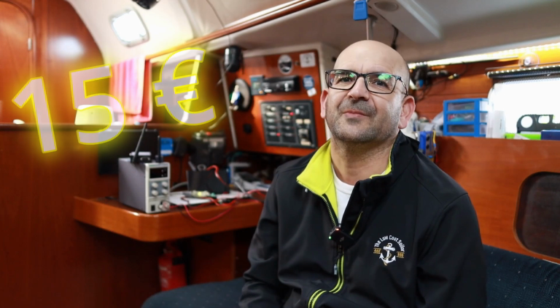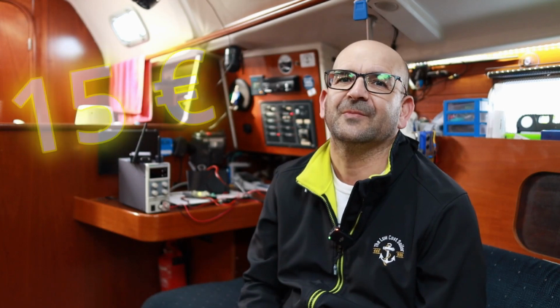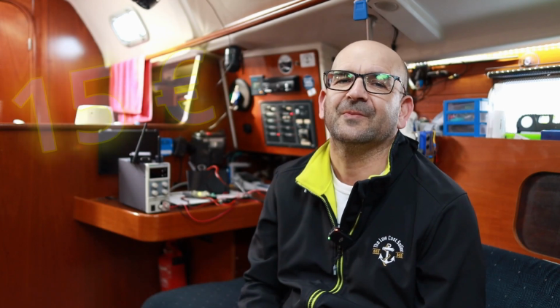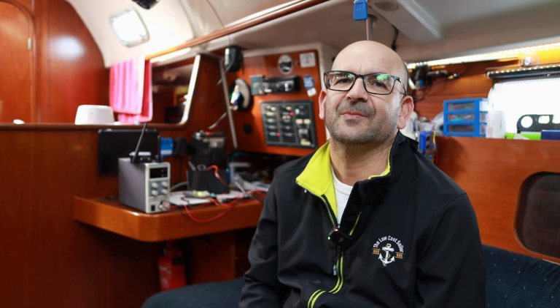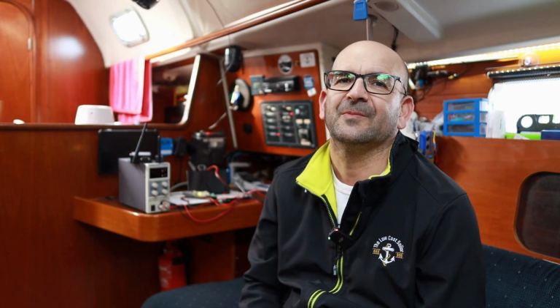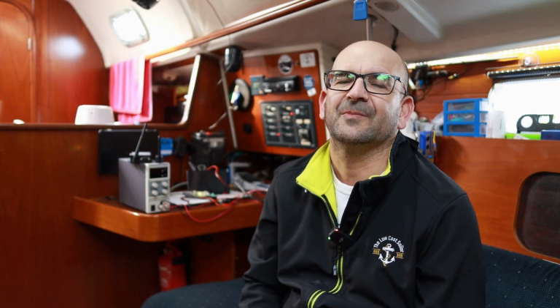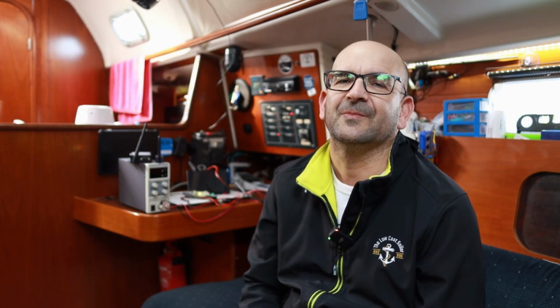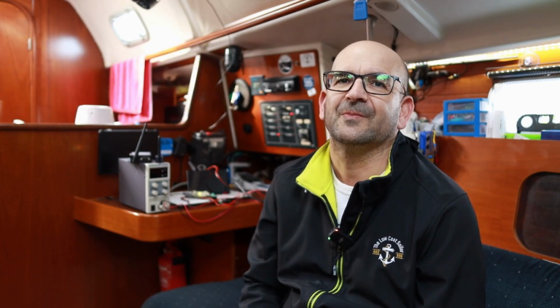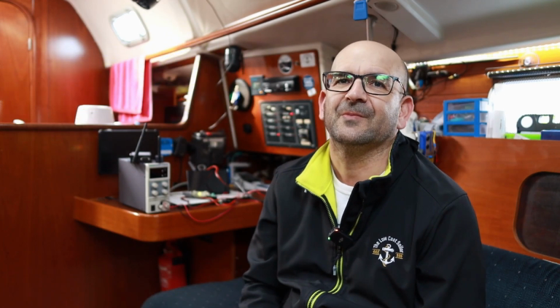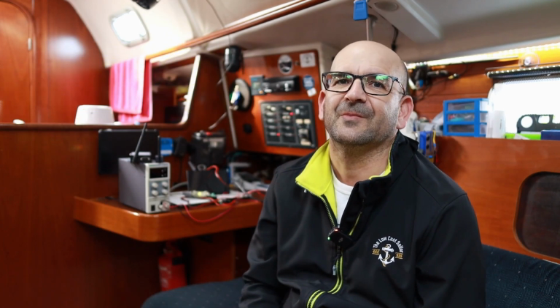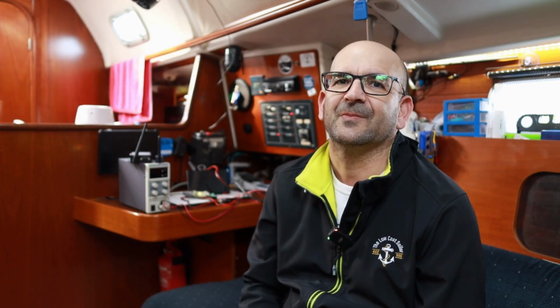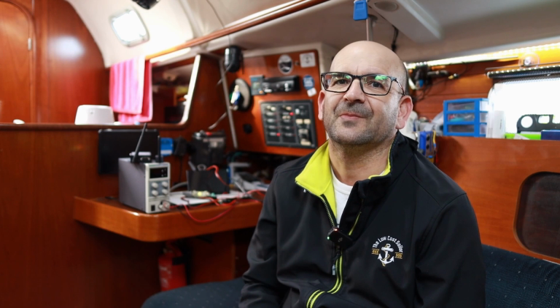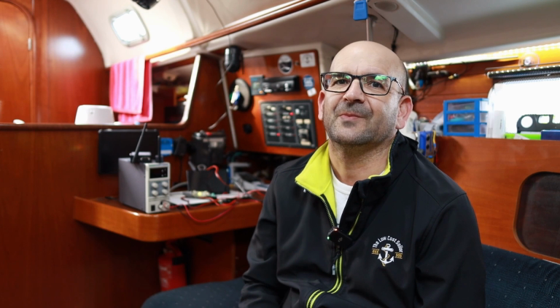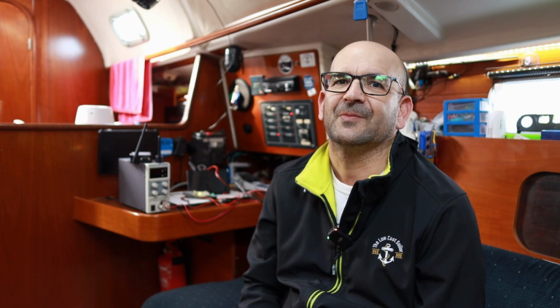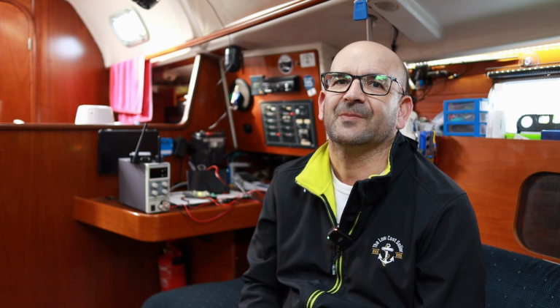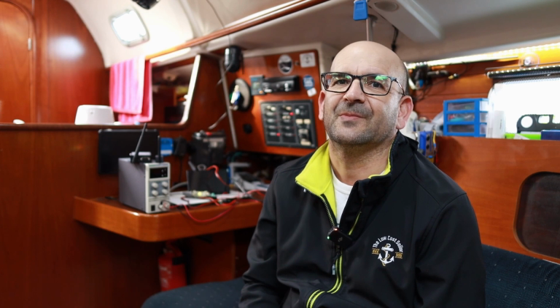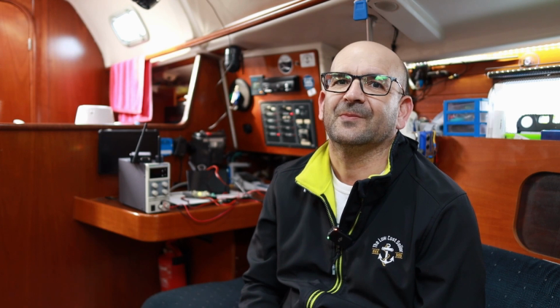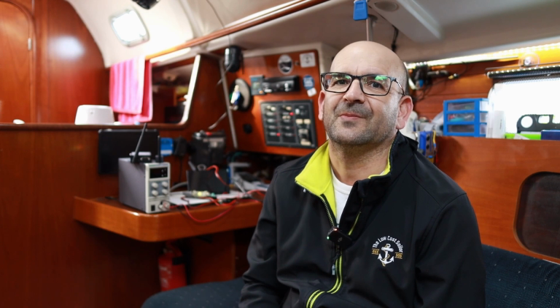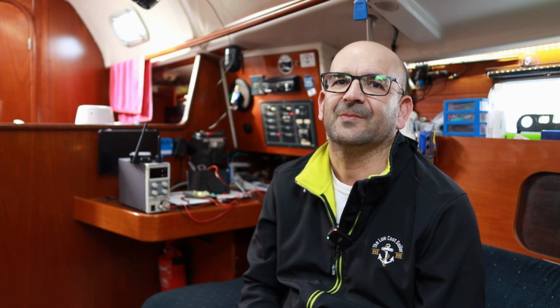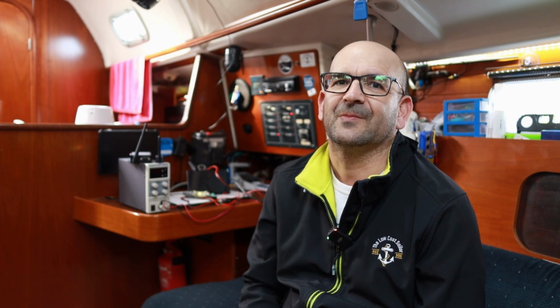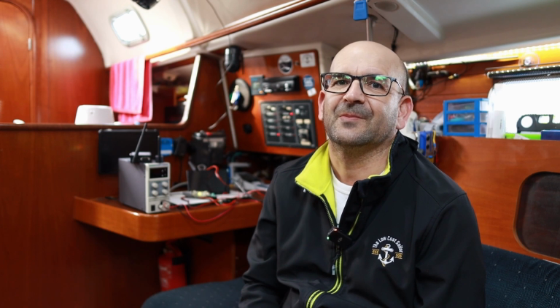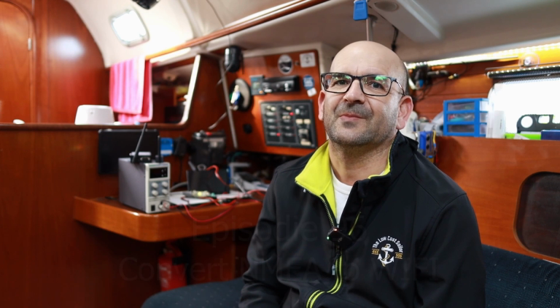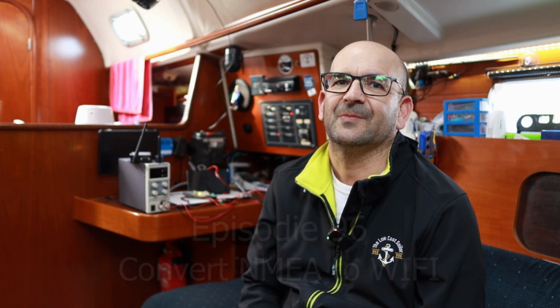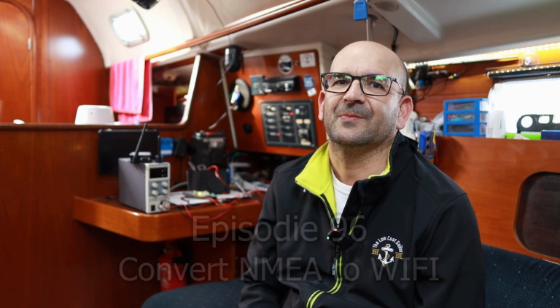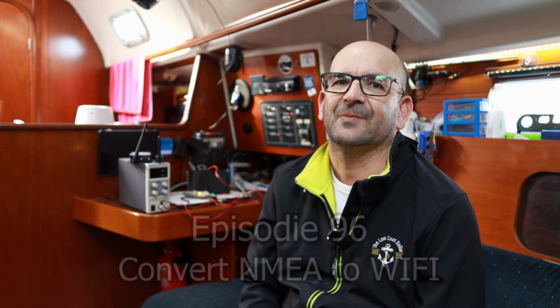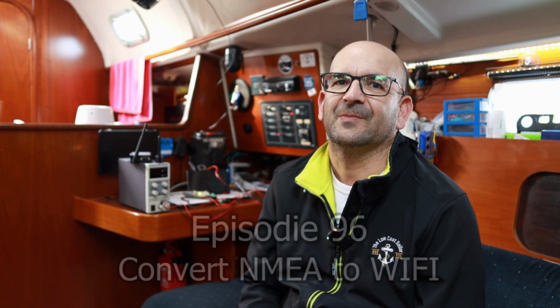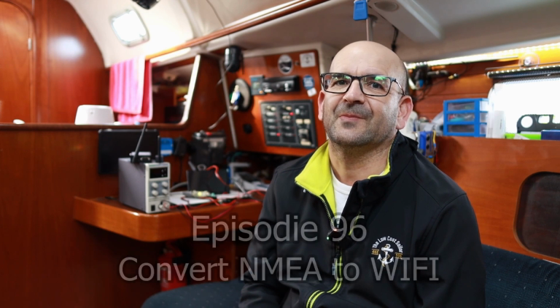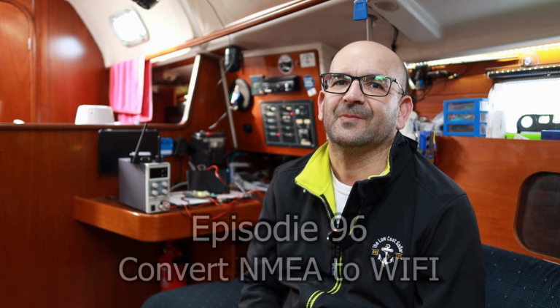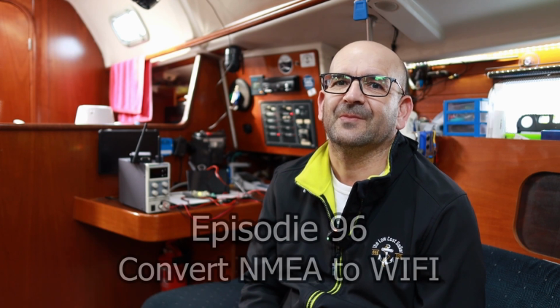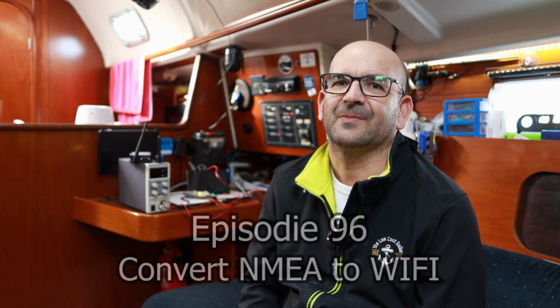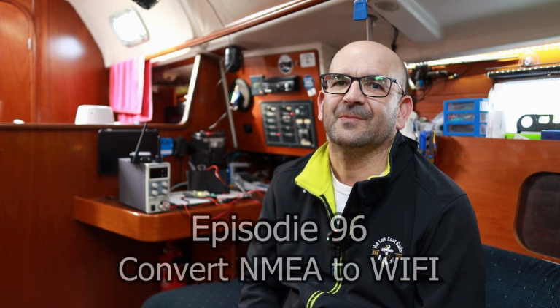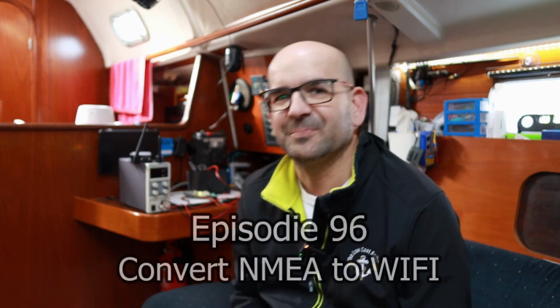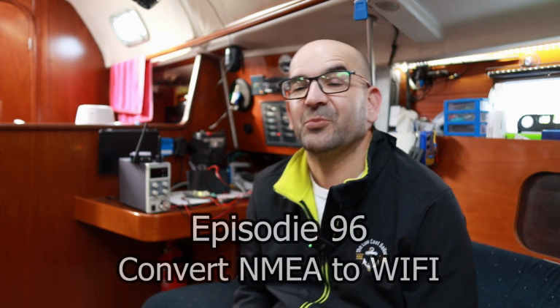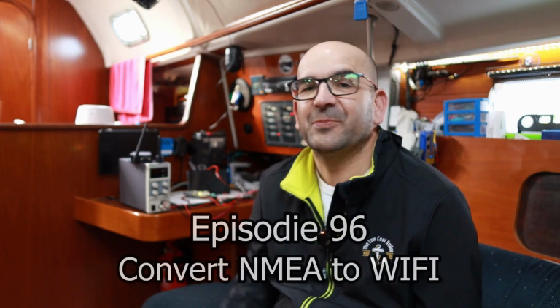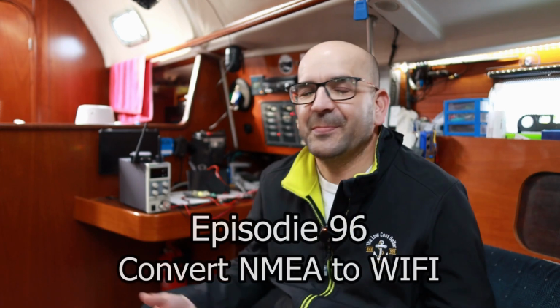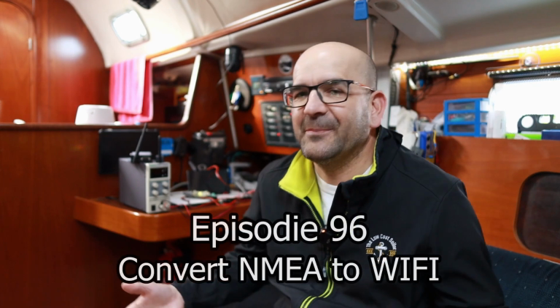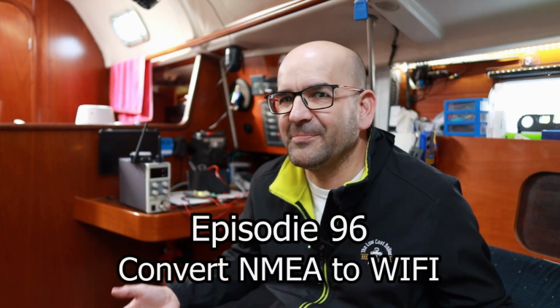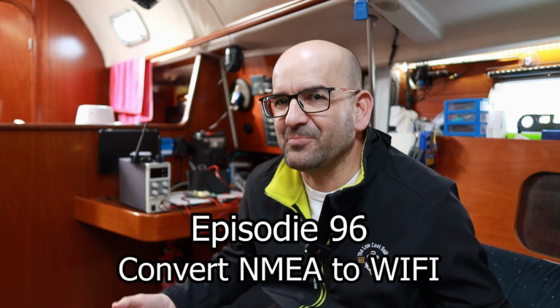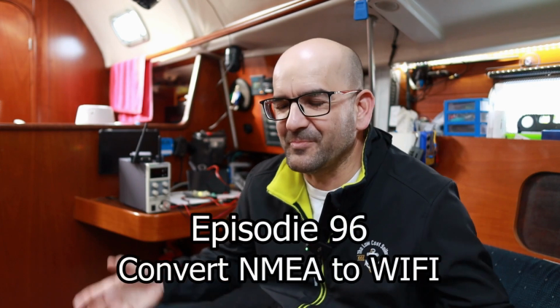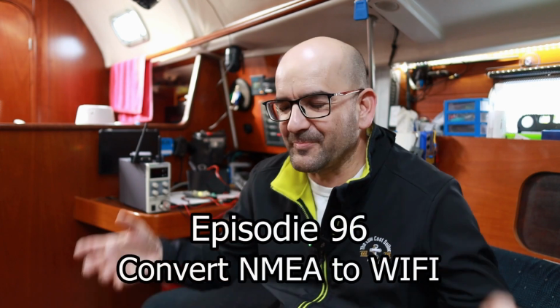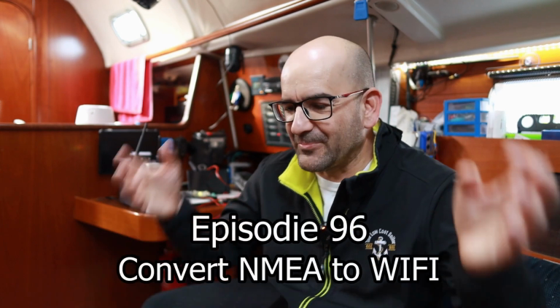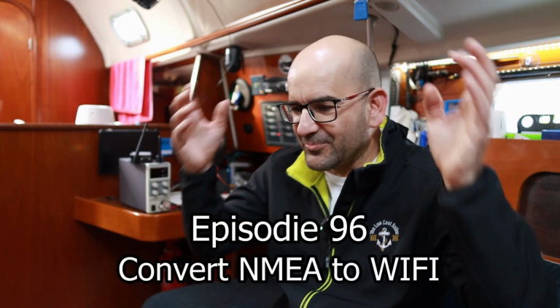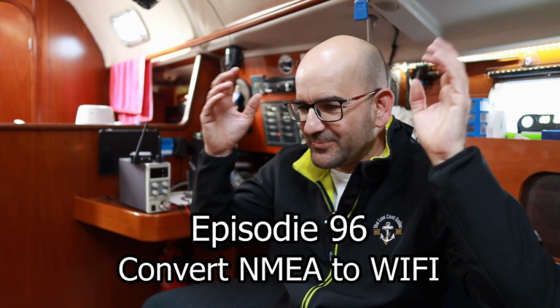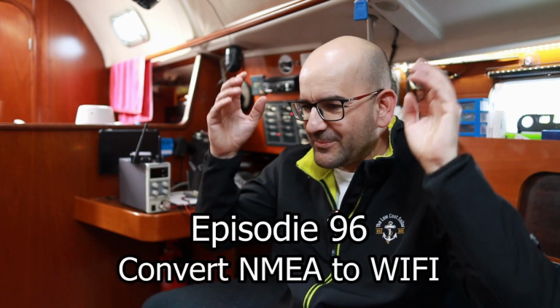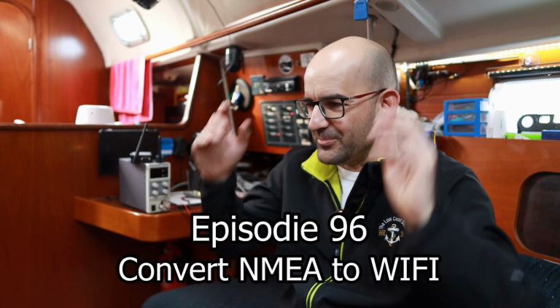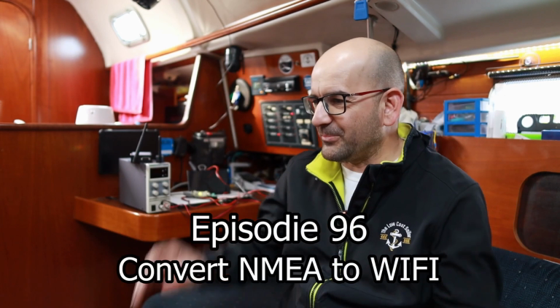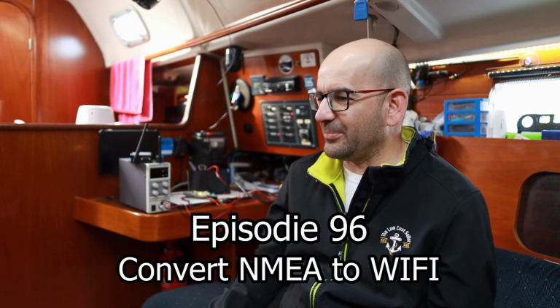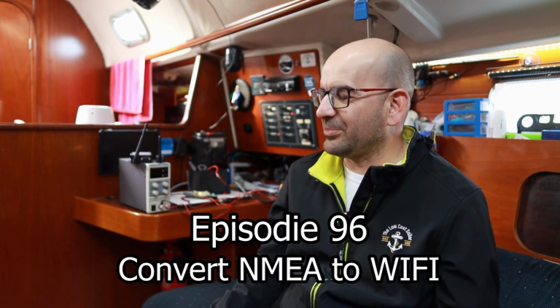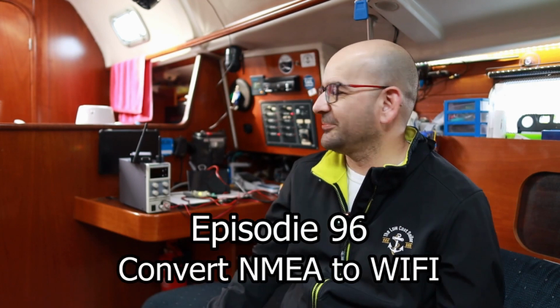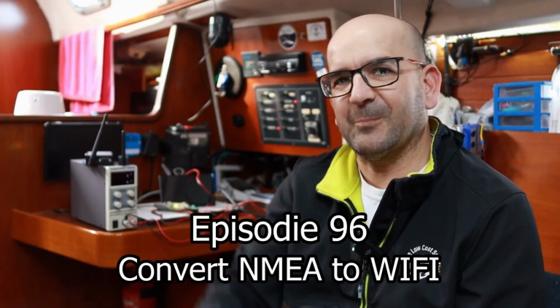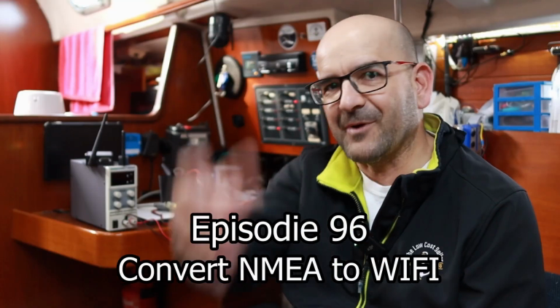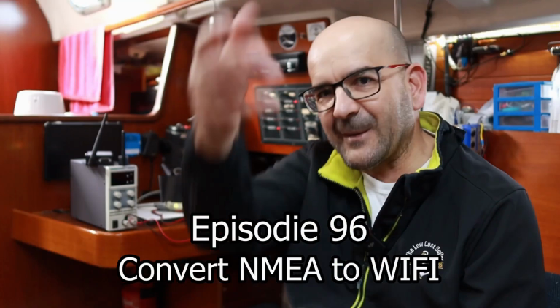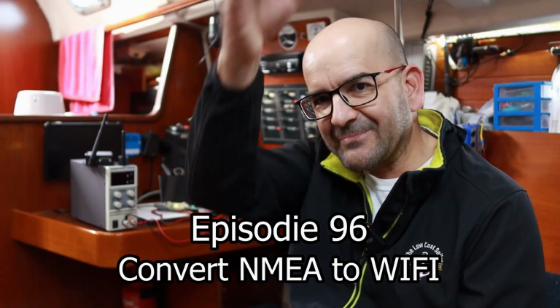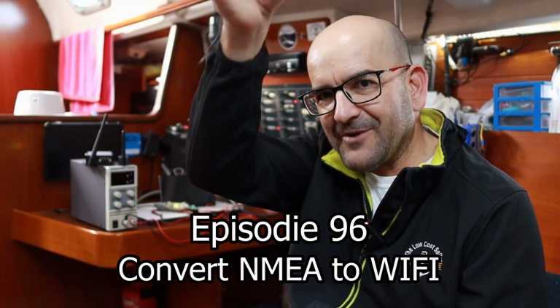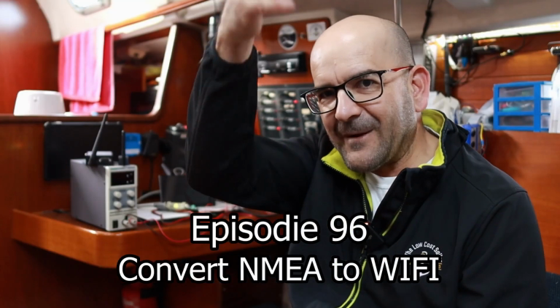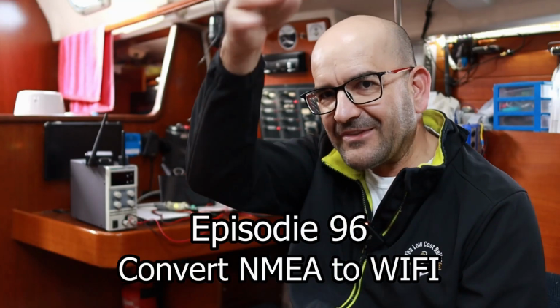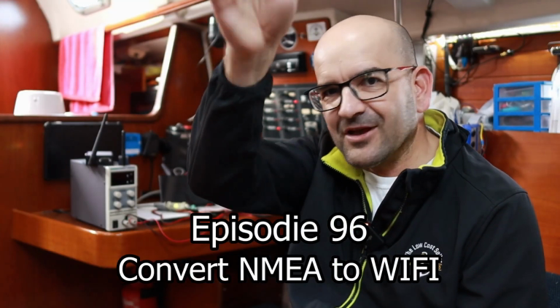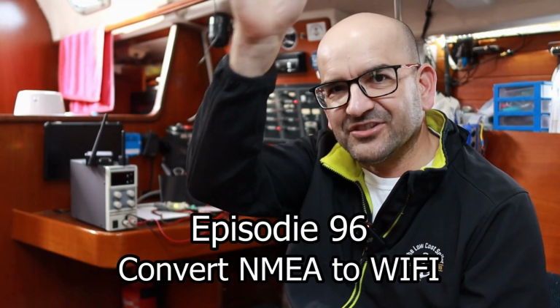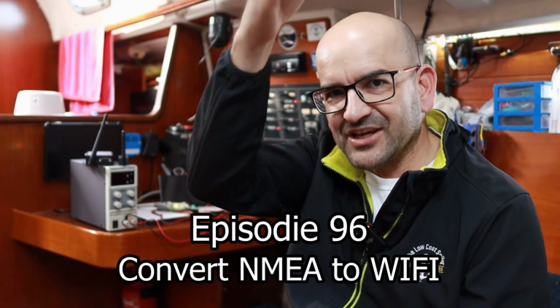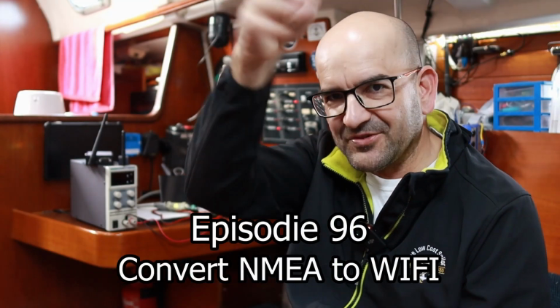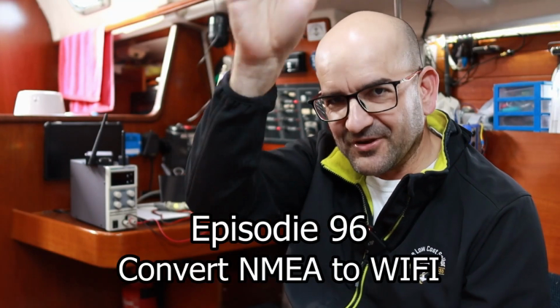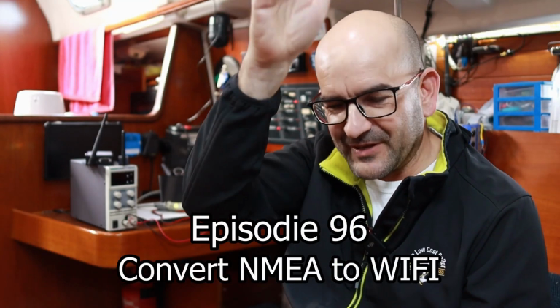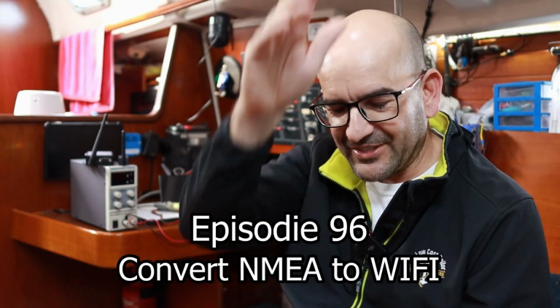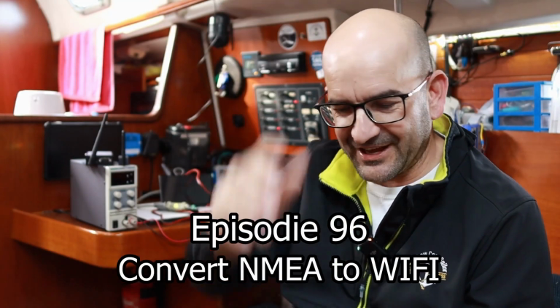So let's see how much do we save? The cable, 15 euros. I don't know, stop driving me crazy for once. Record, do your thing.